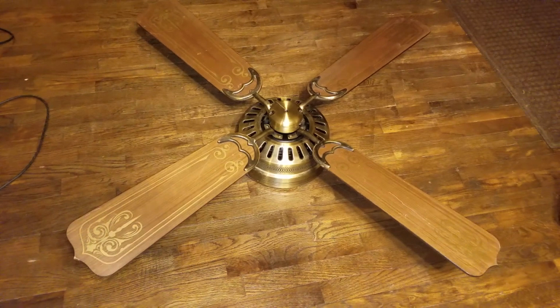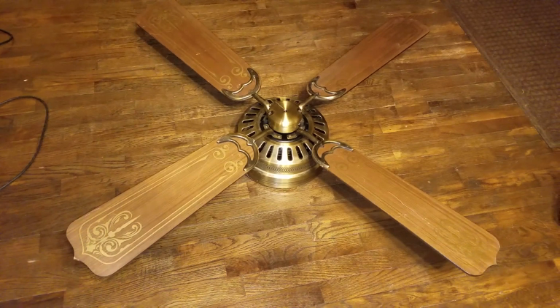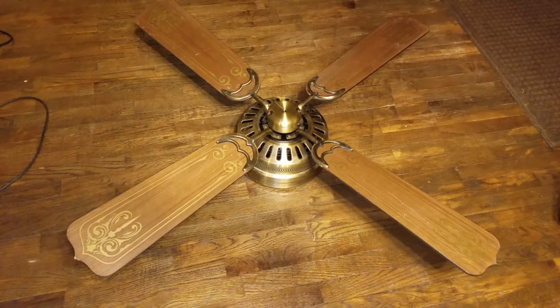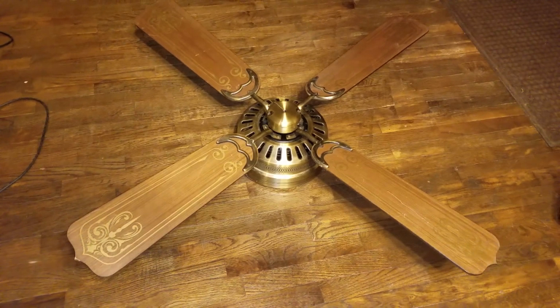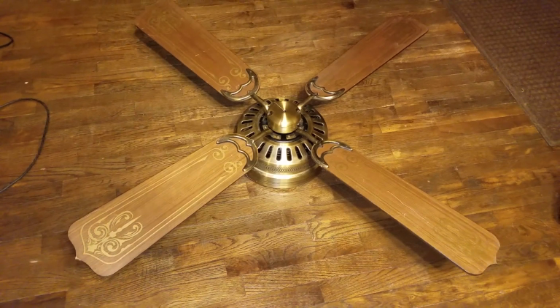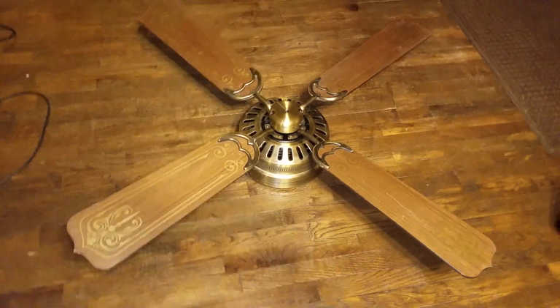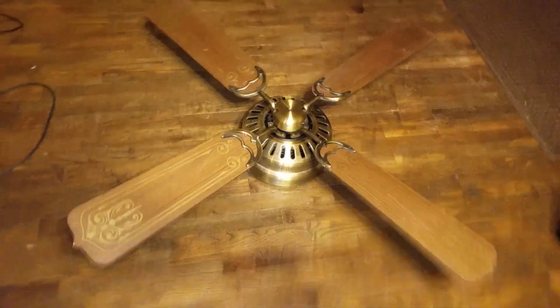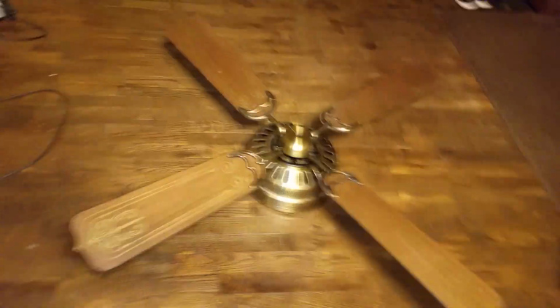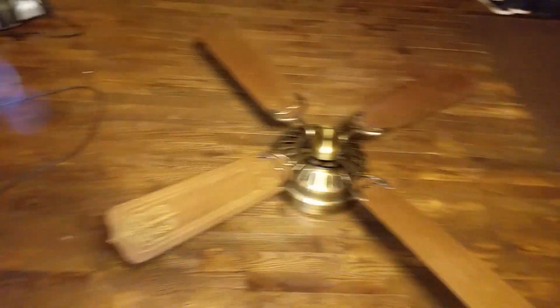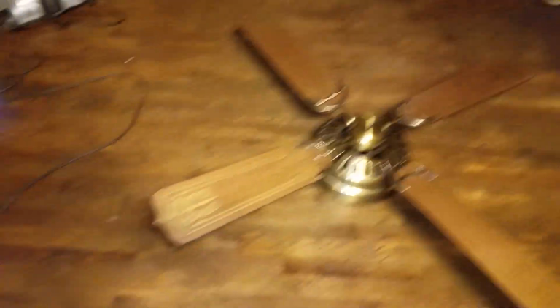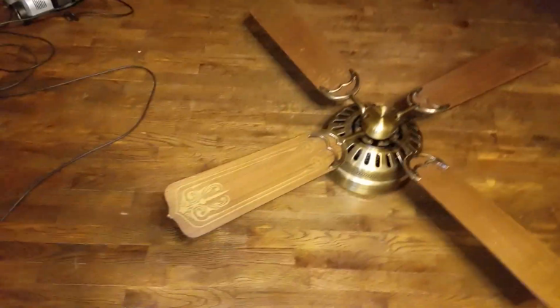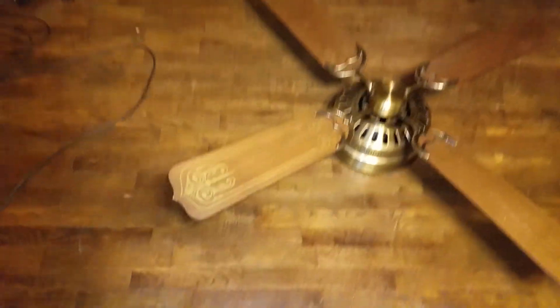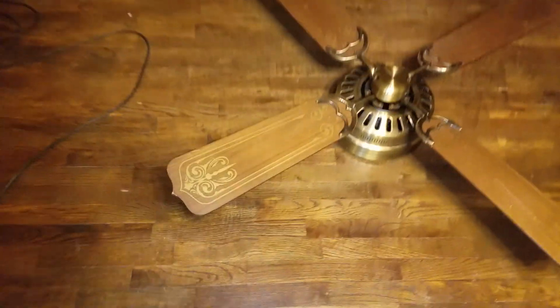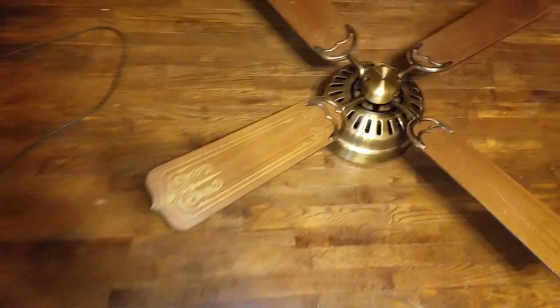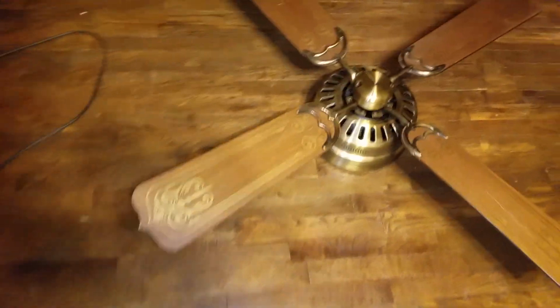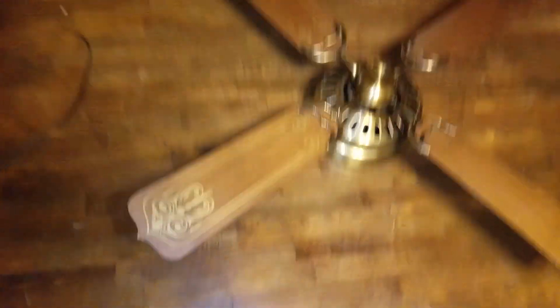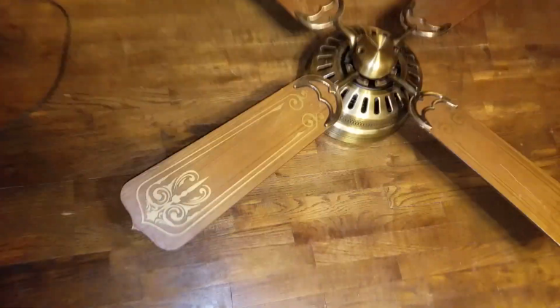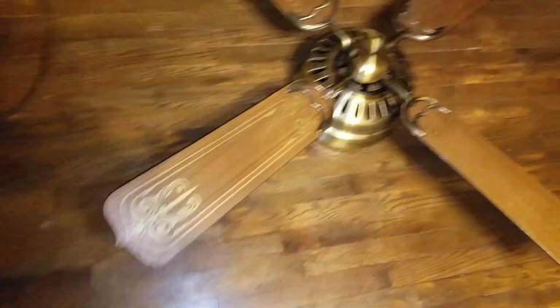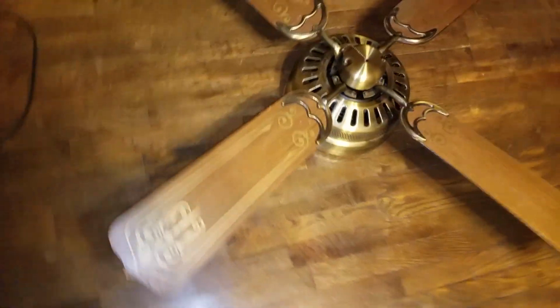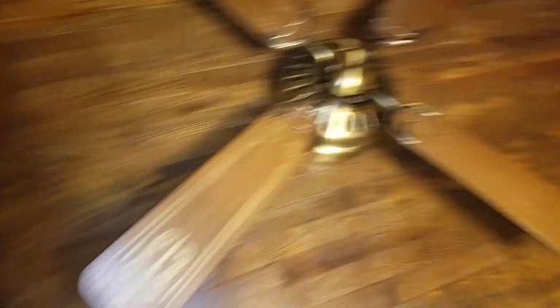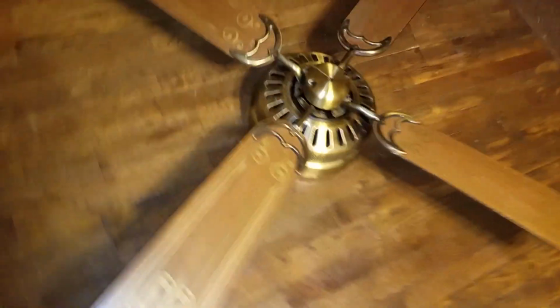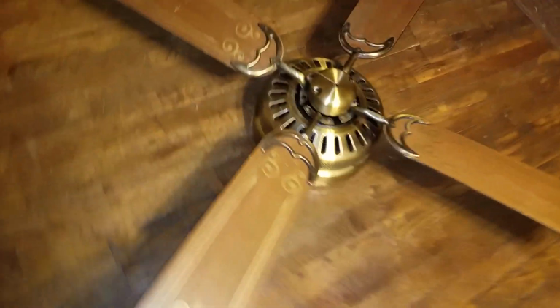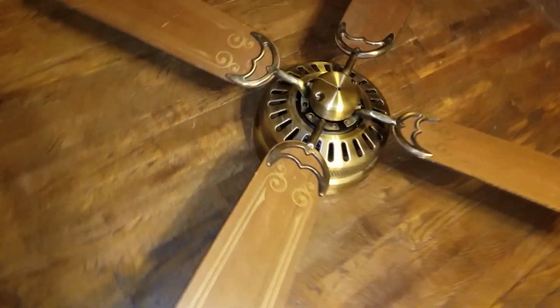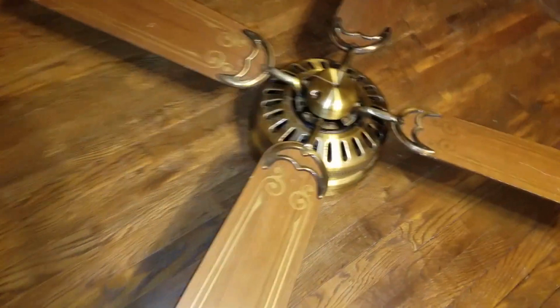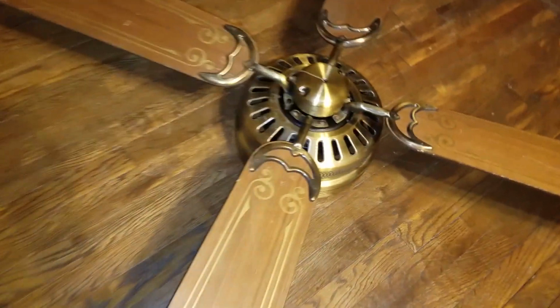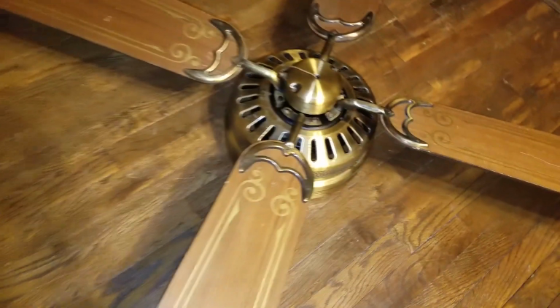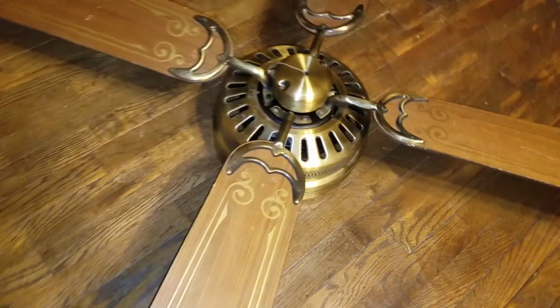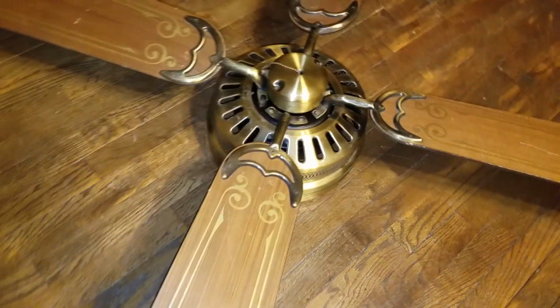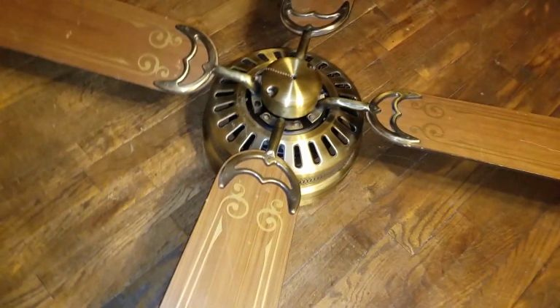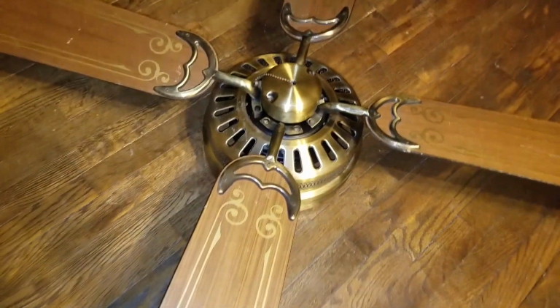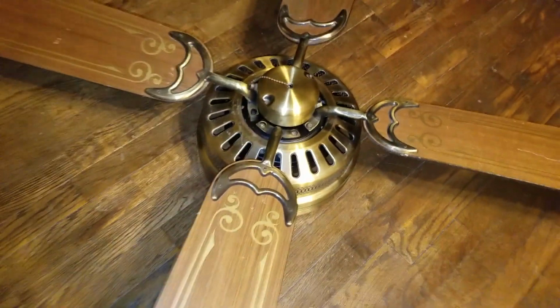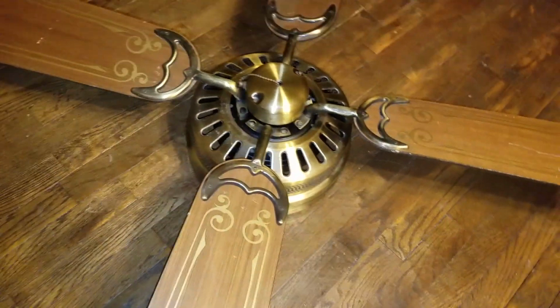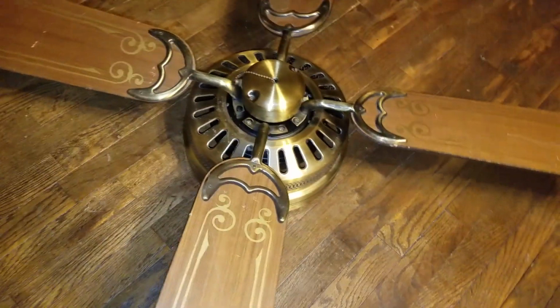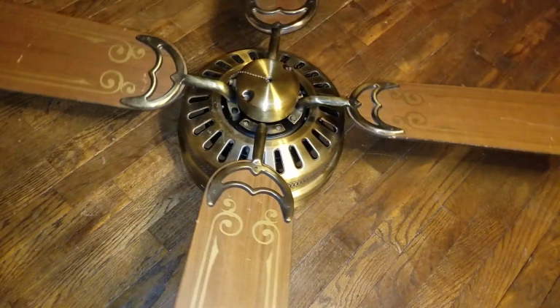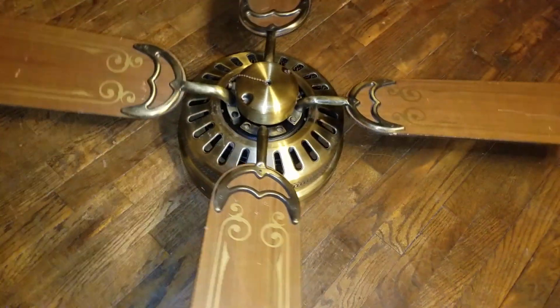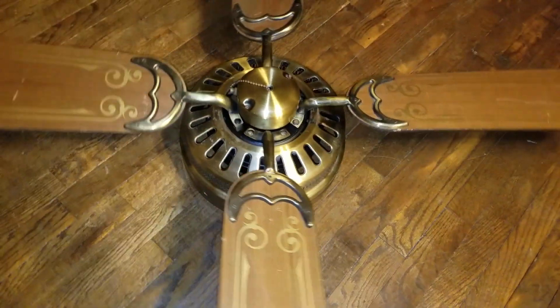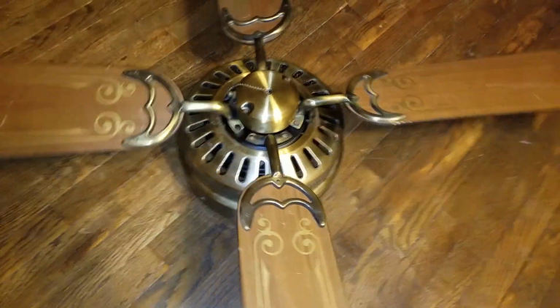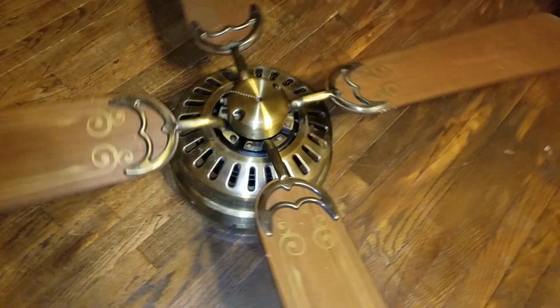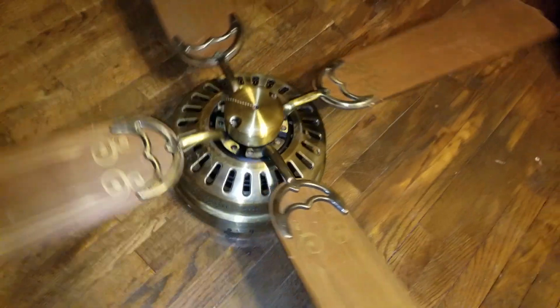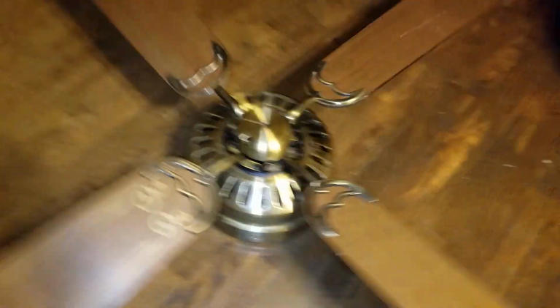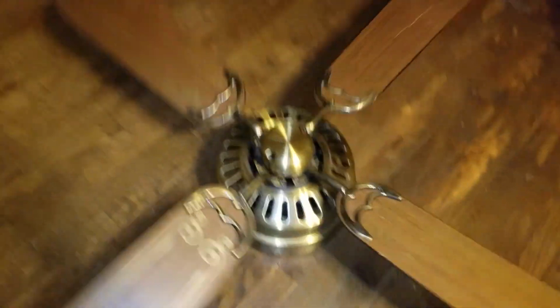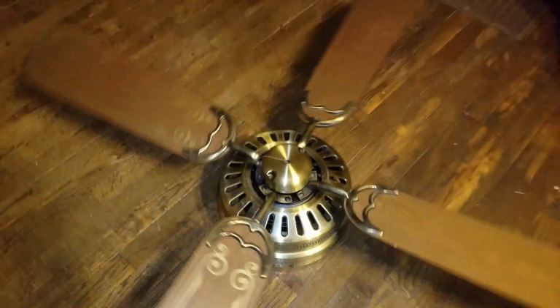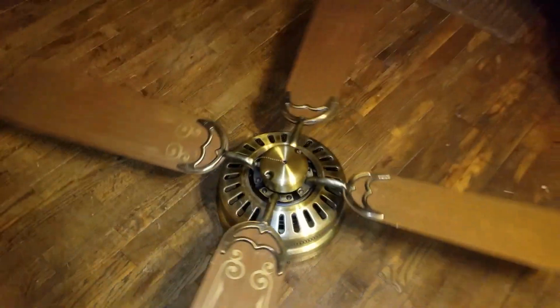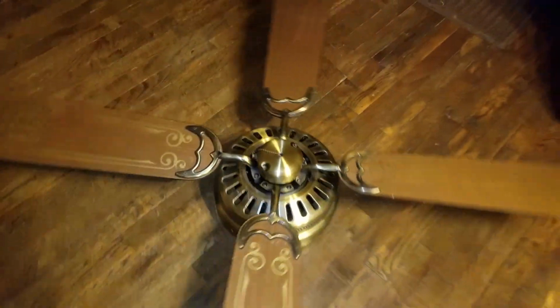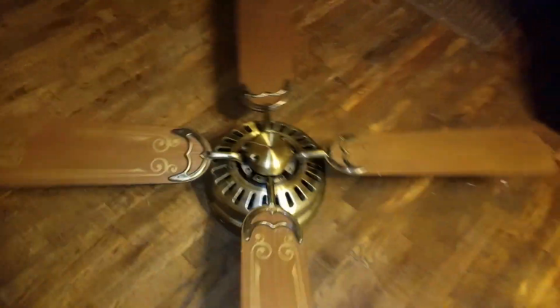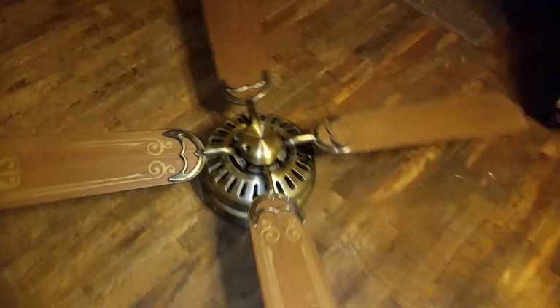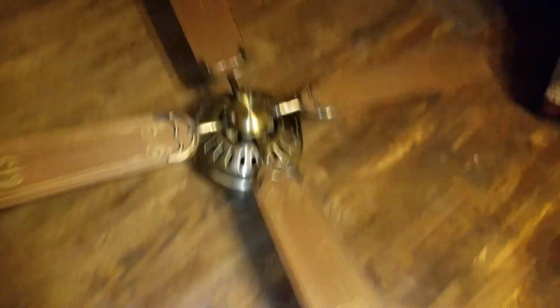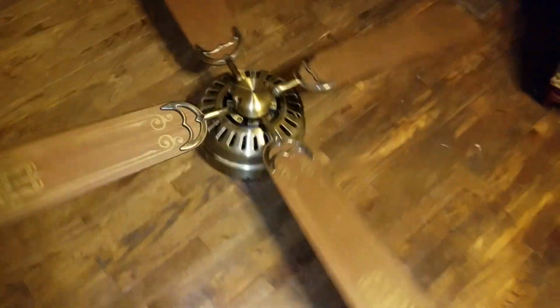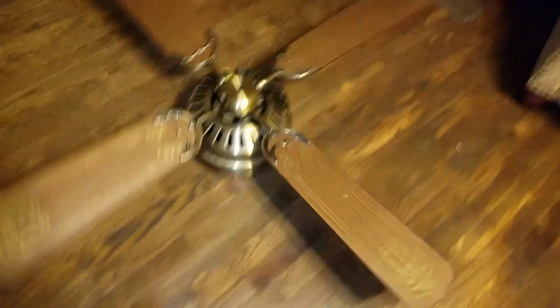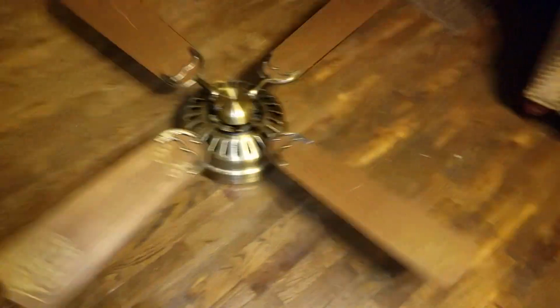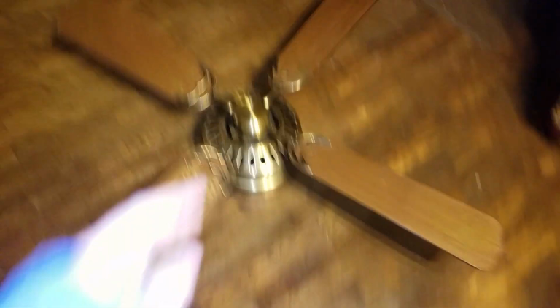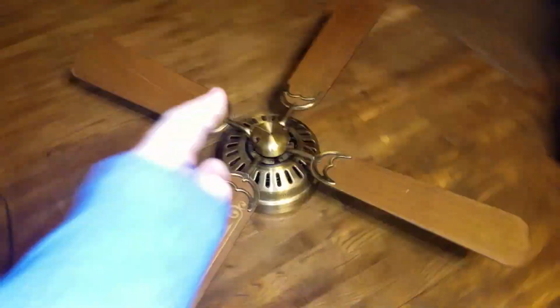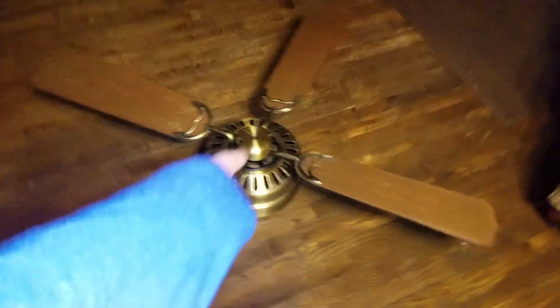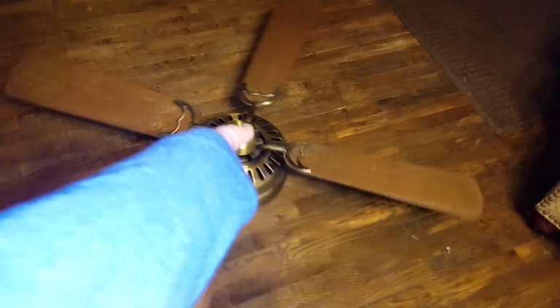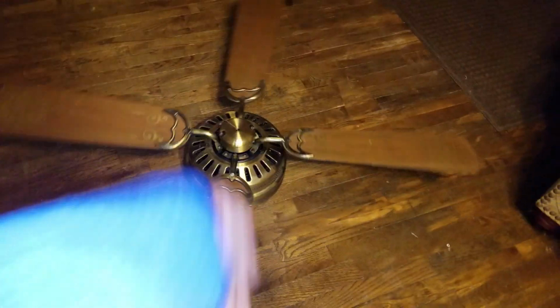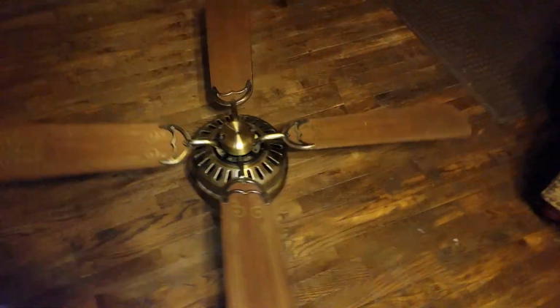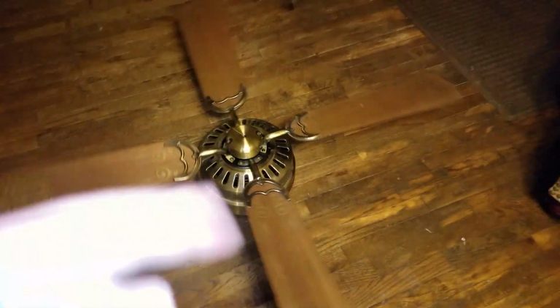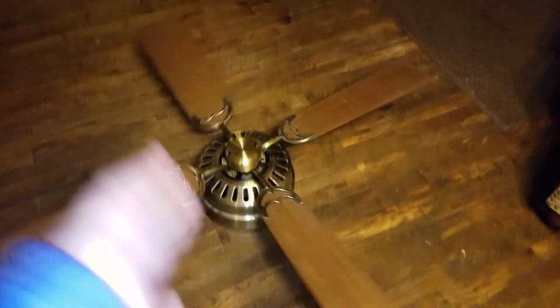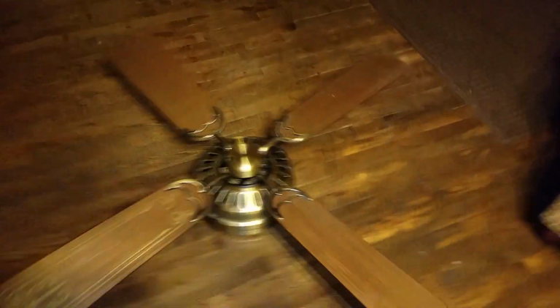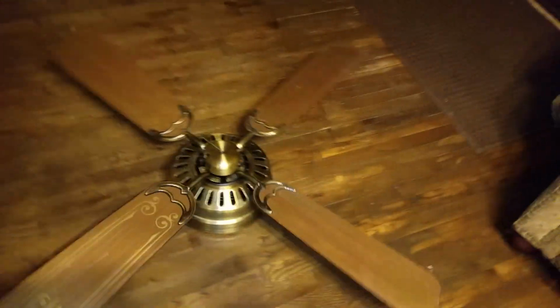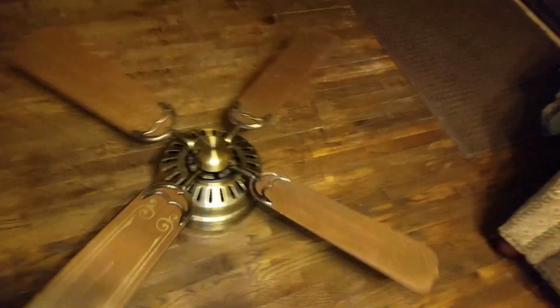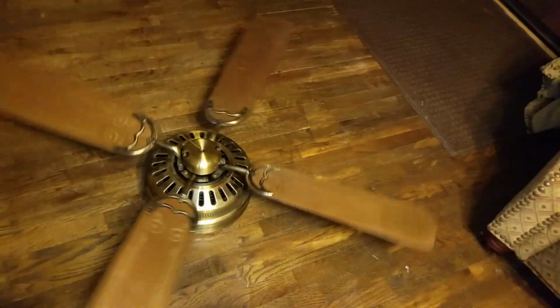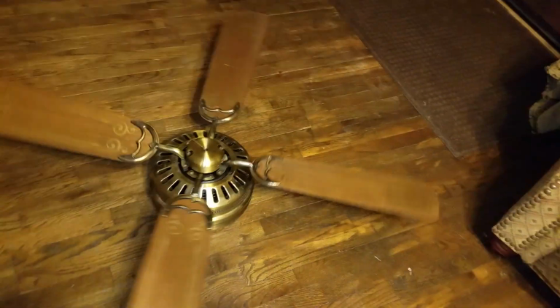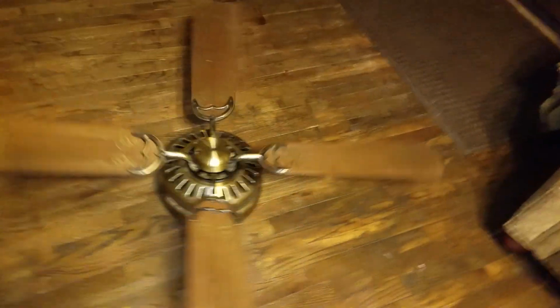Hey guys, Namos12 here. Here's a preview of a fan I got. Recently I got free fans — that's Alaska and Air Coolland.